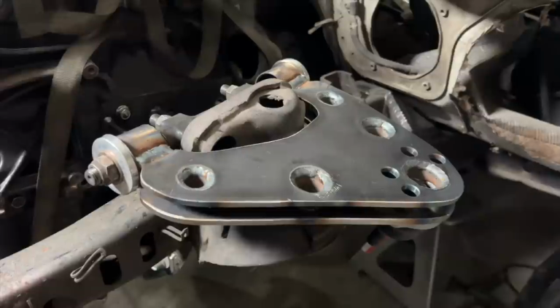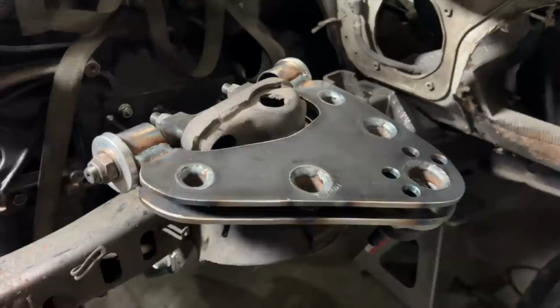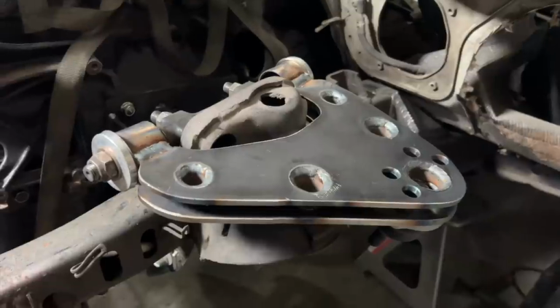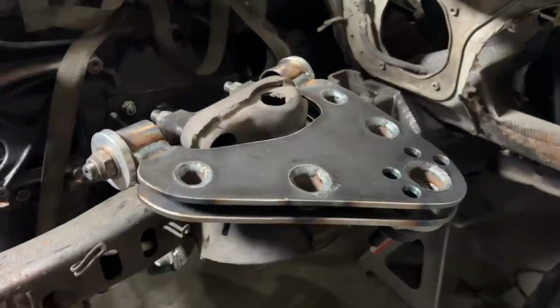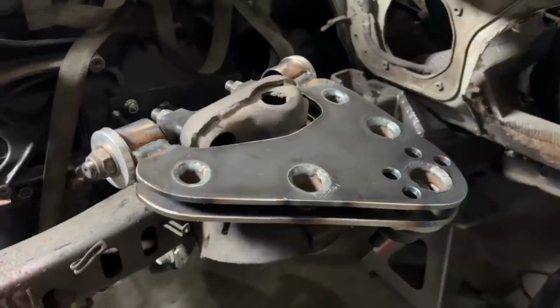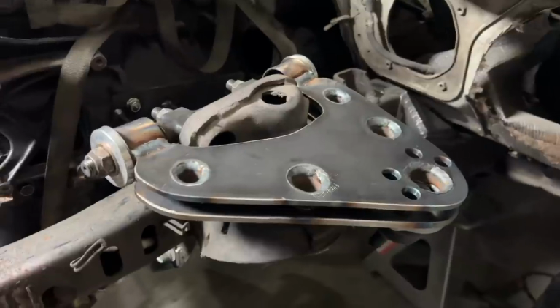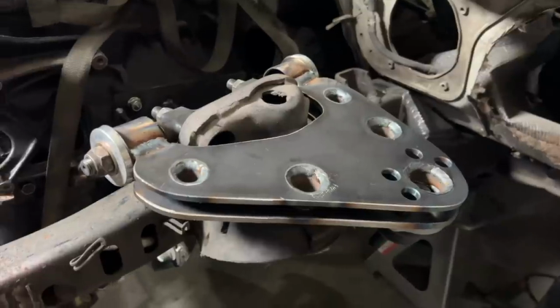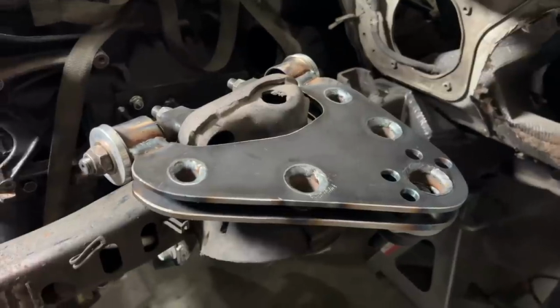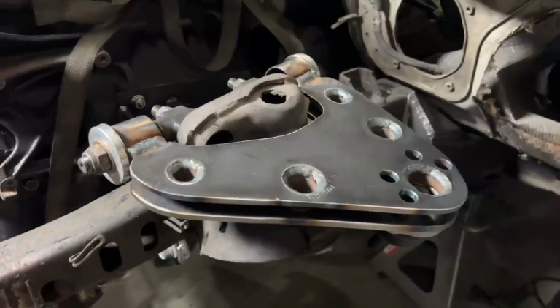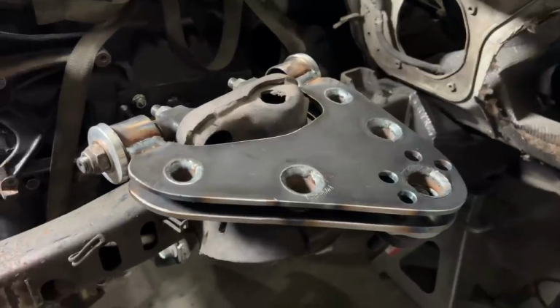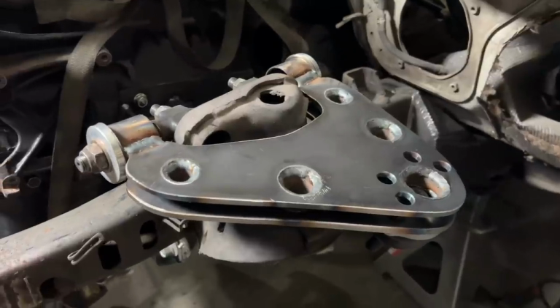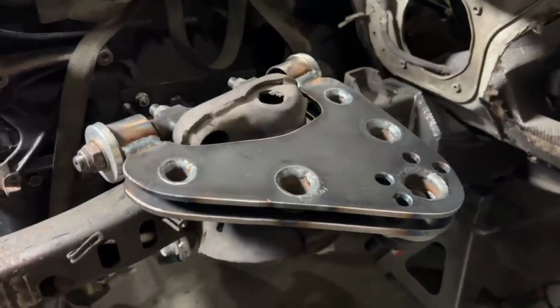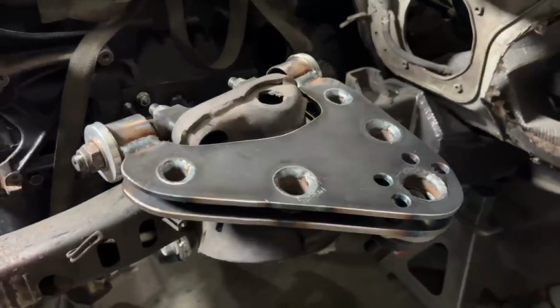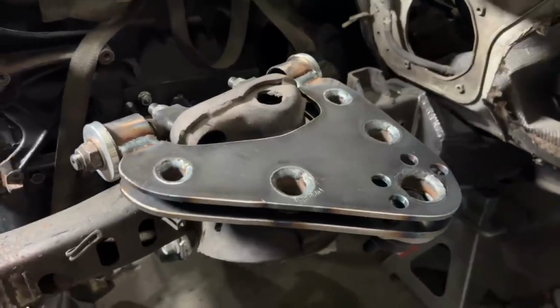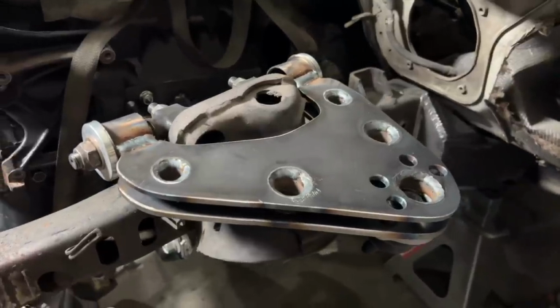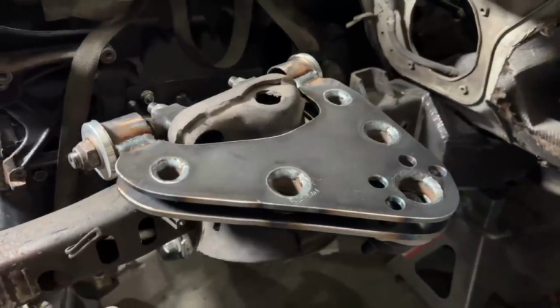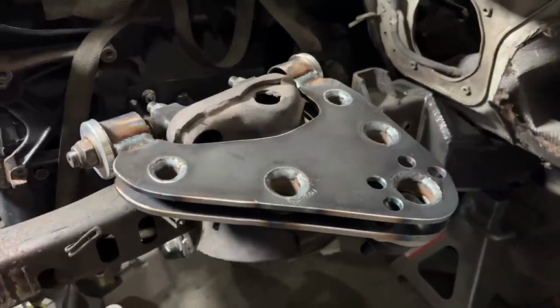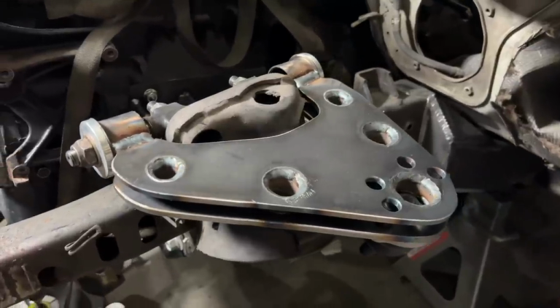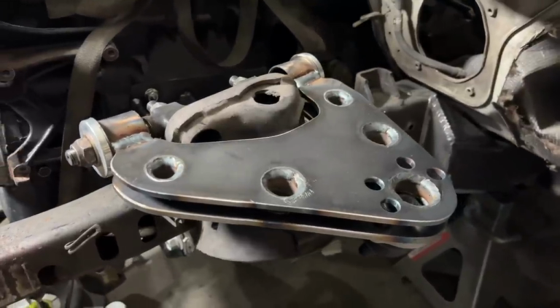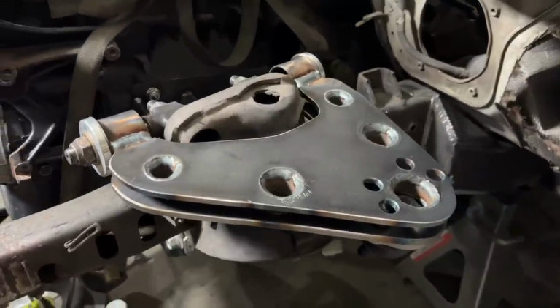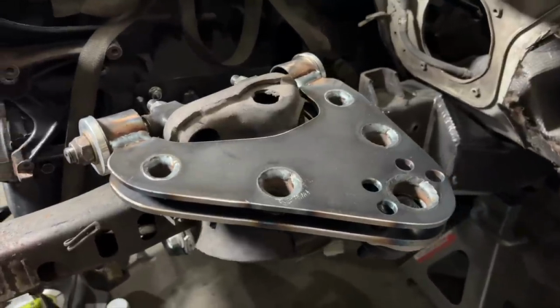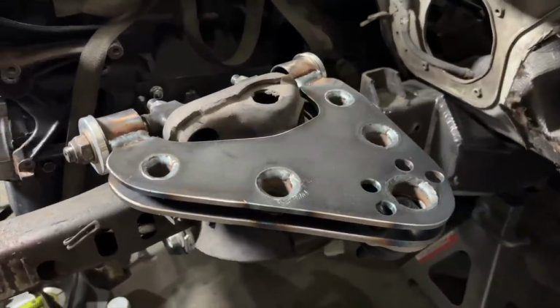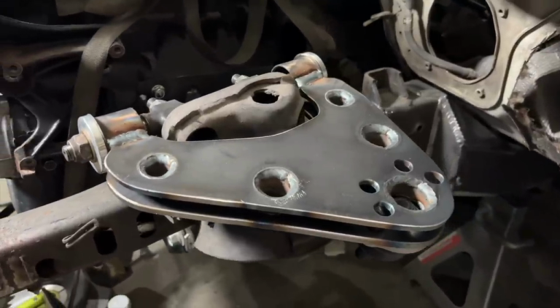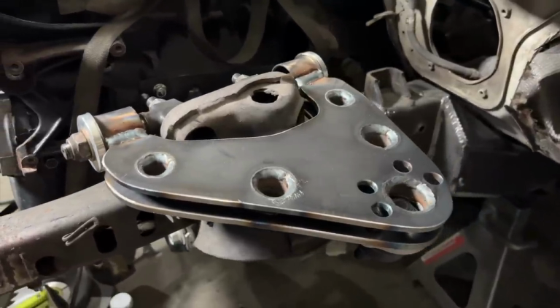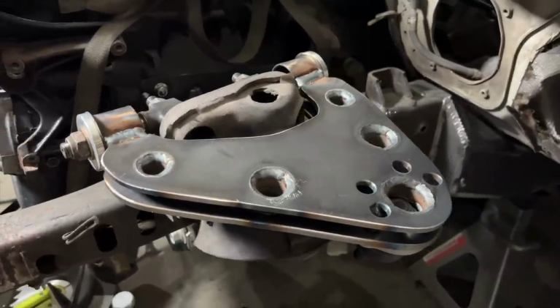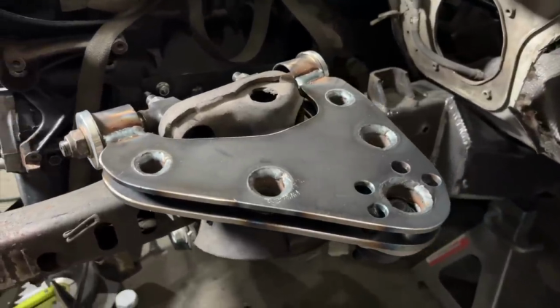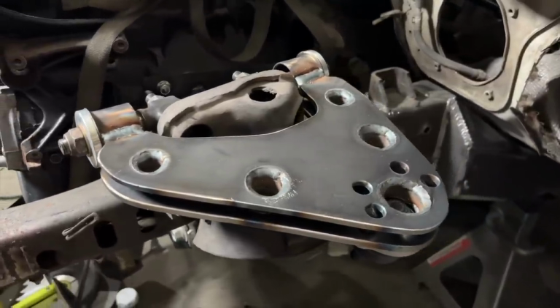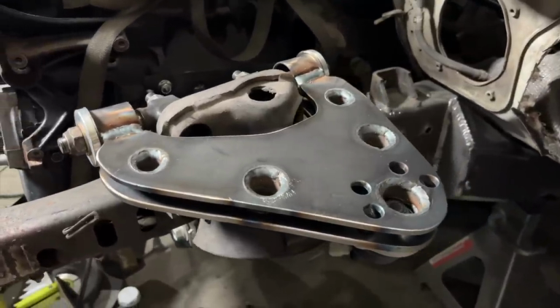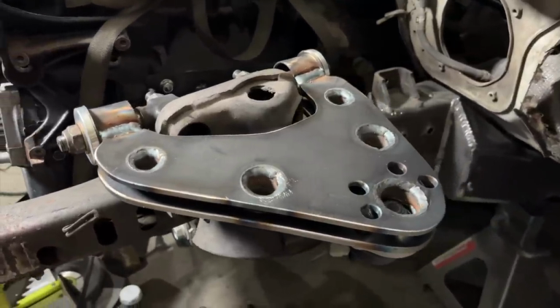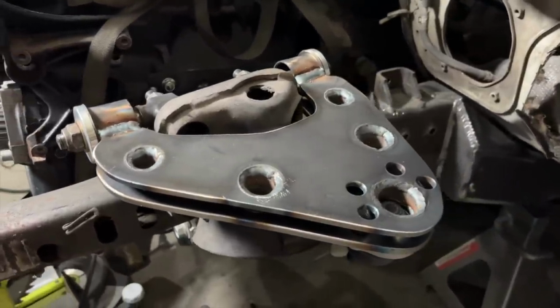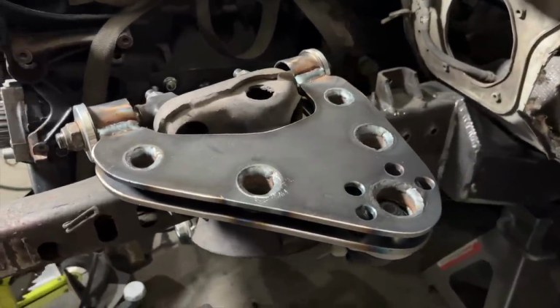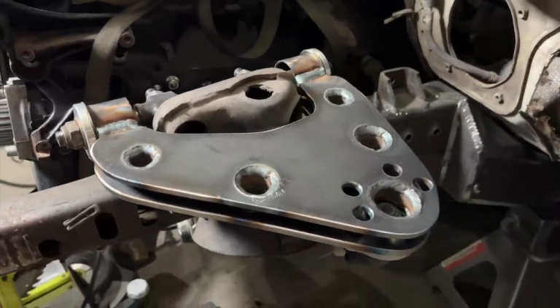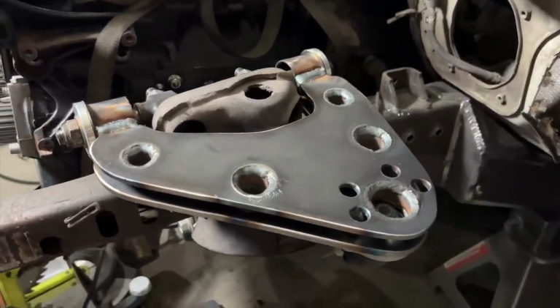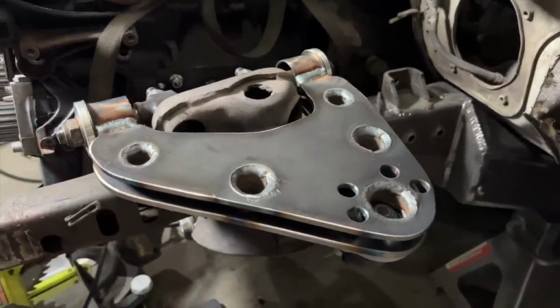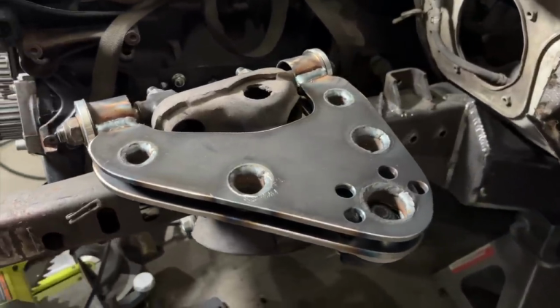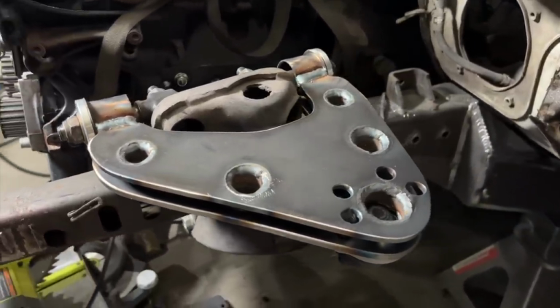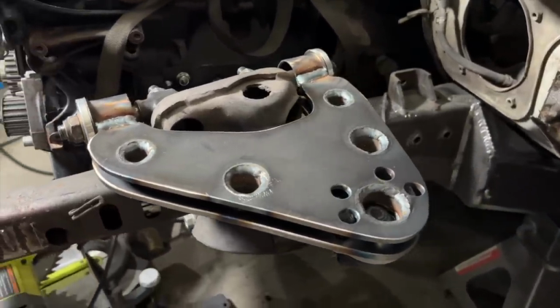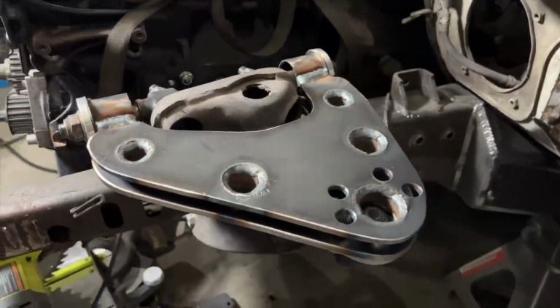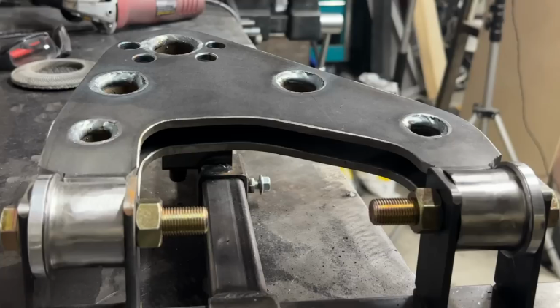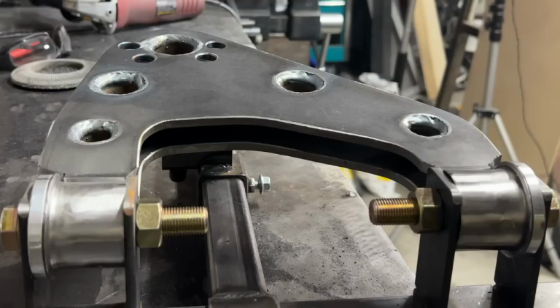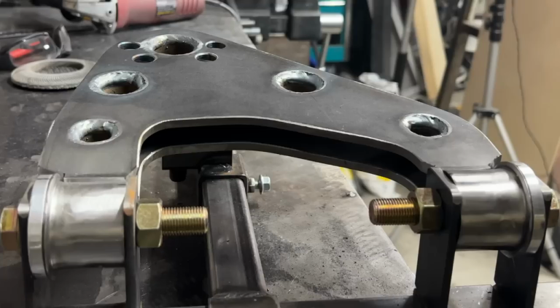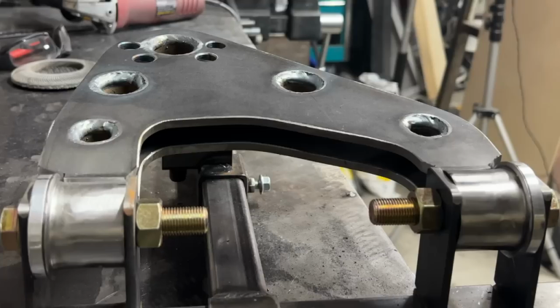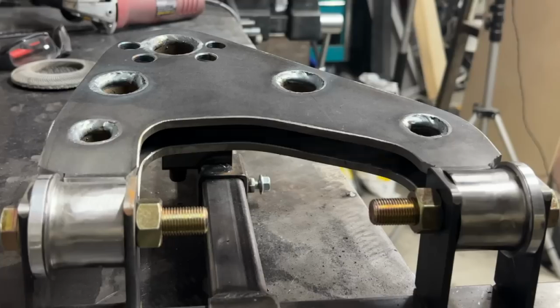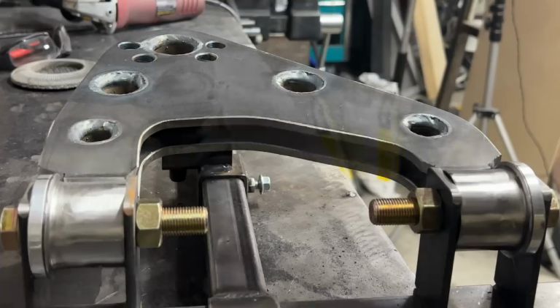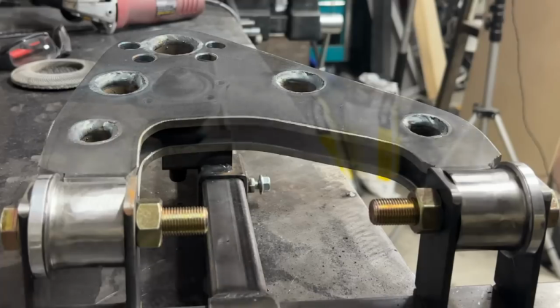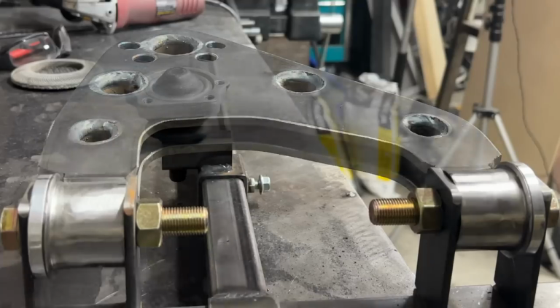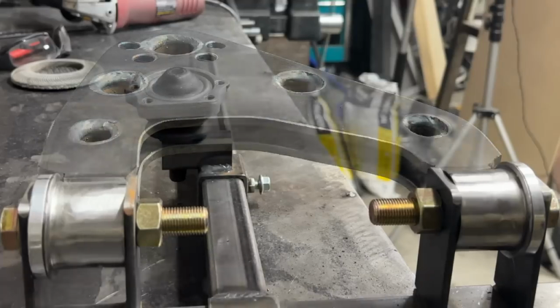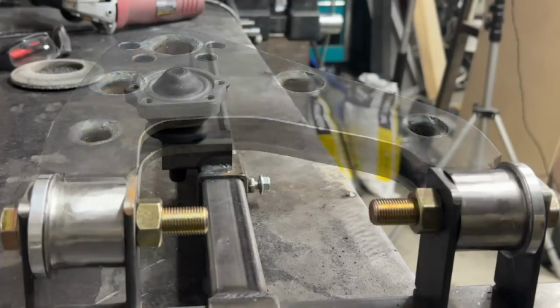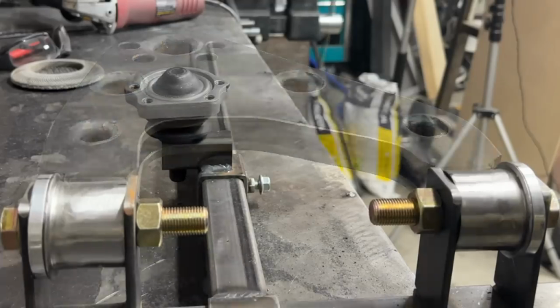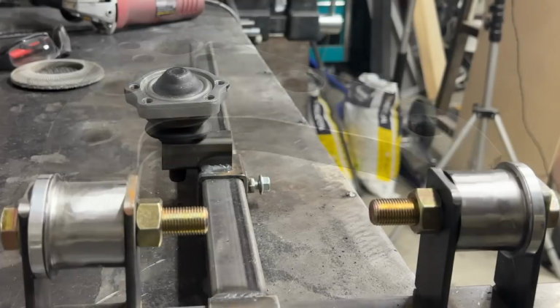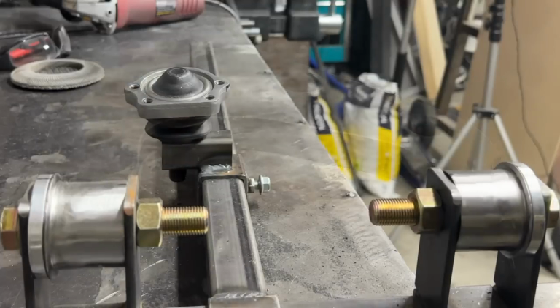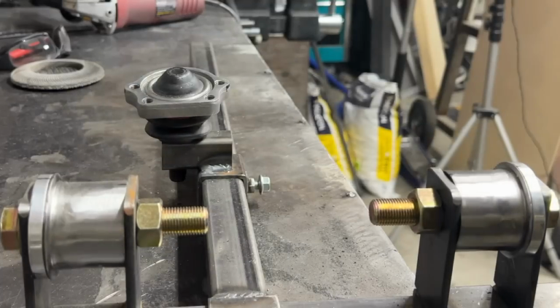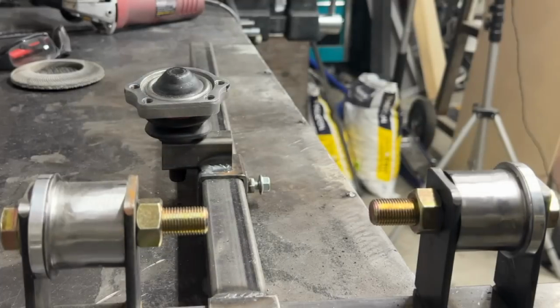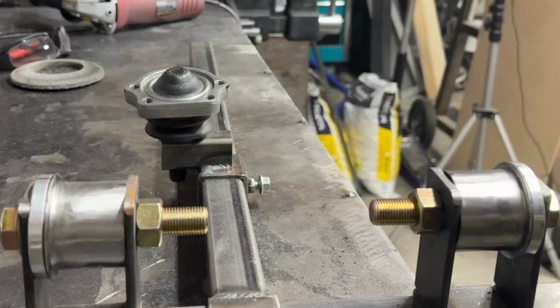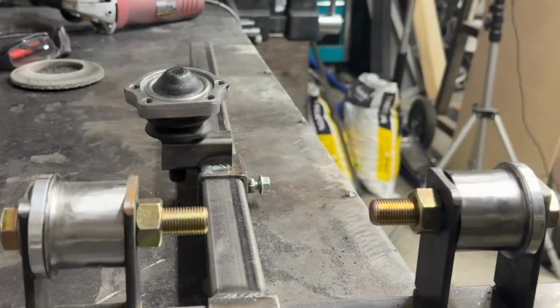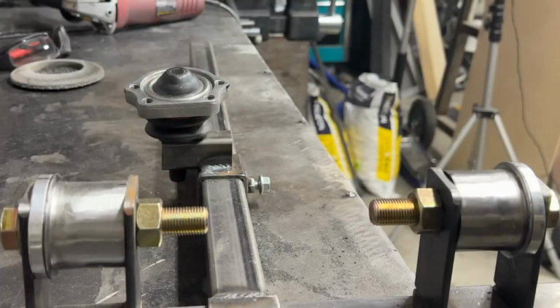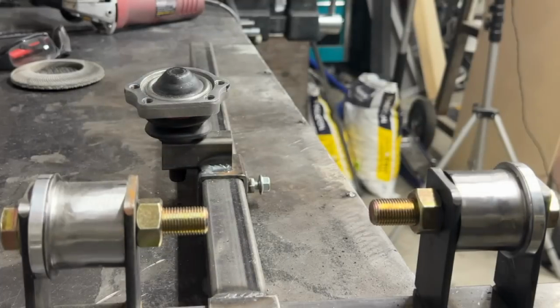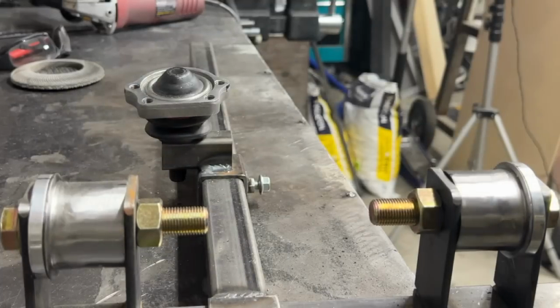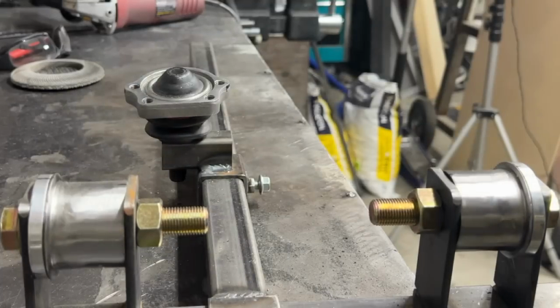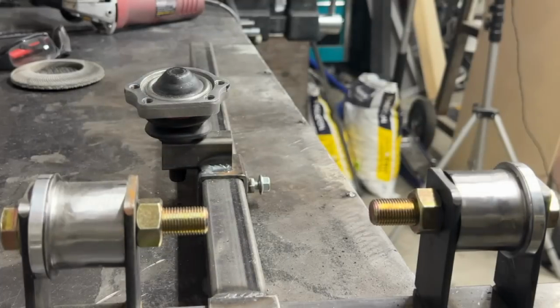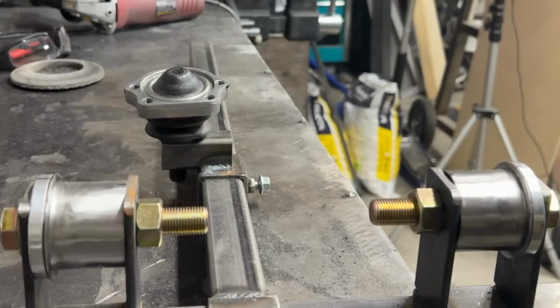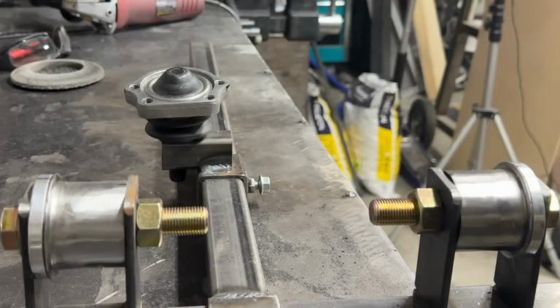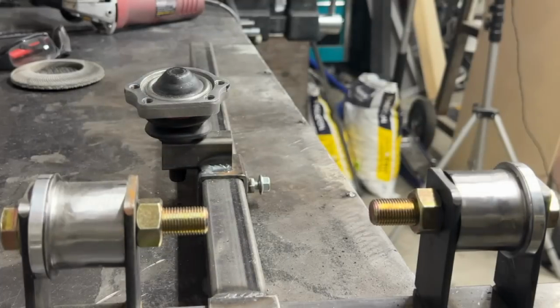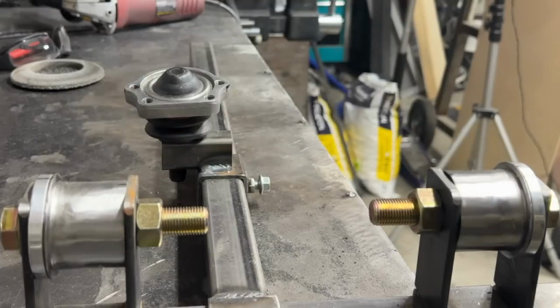Want to make your own control arms without changing your factory suspension geometry? A control arm jig will help you do just that.